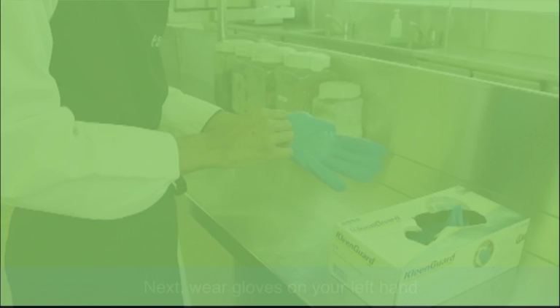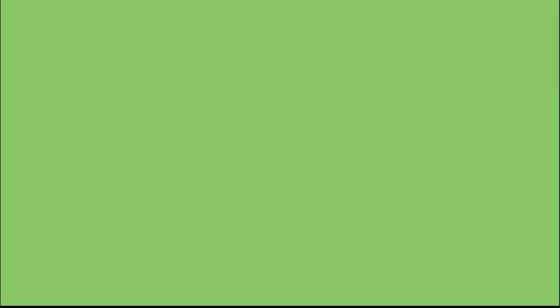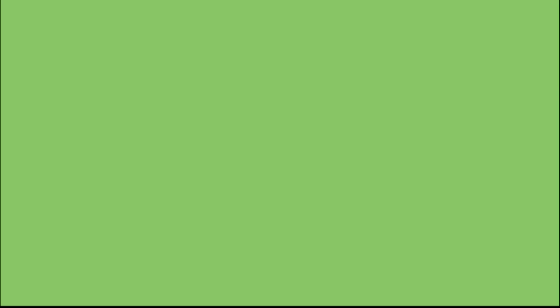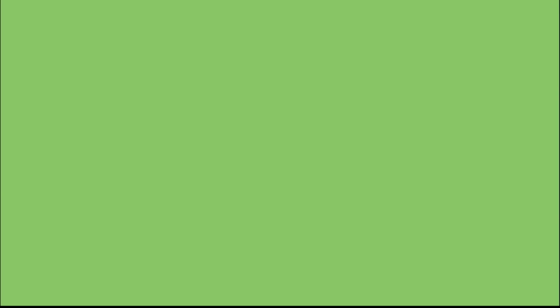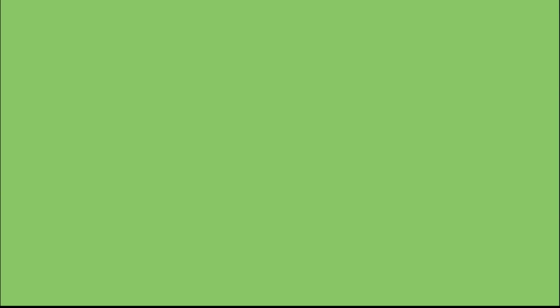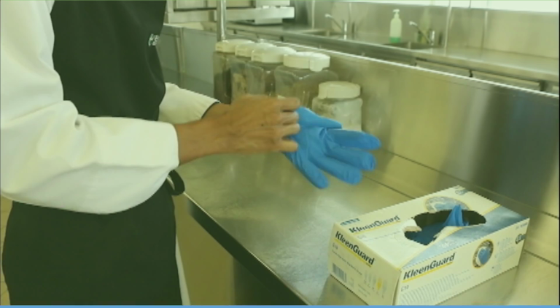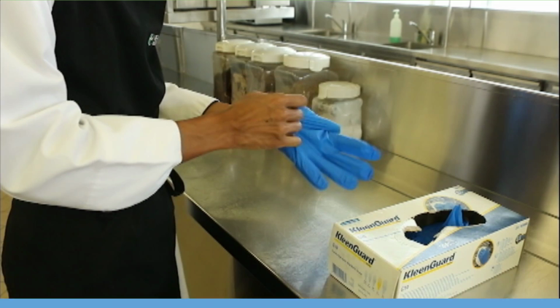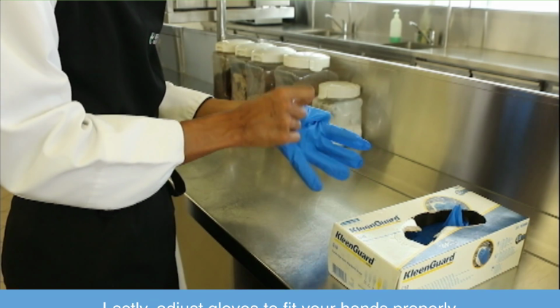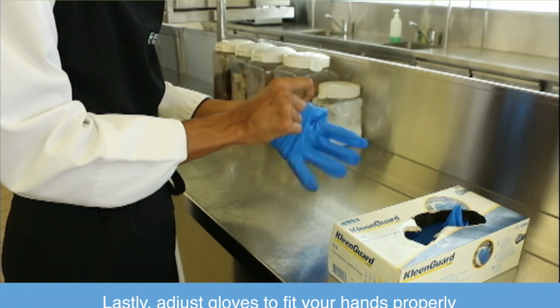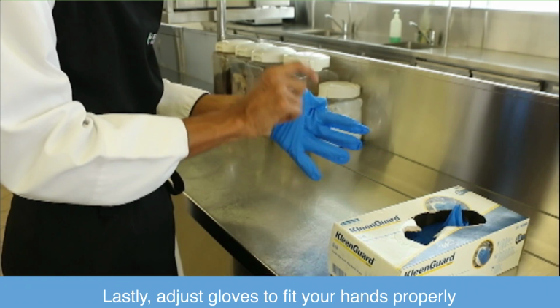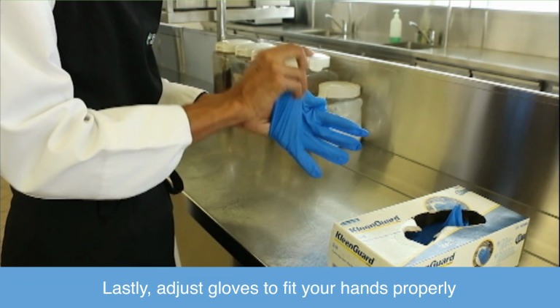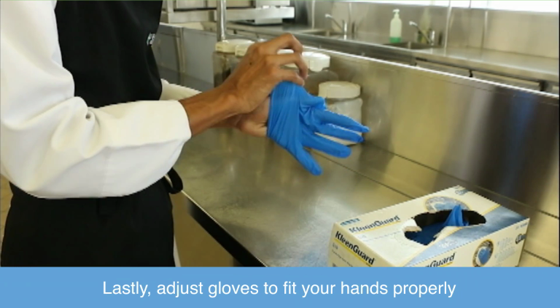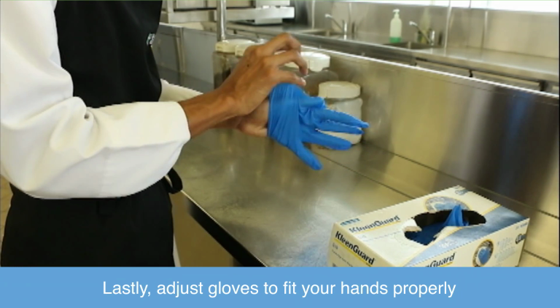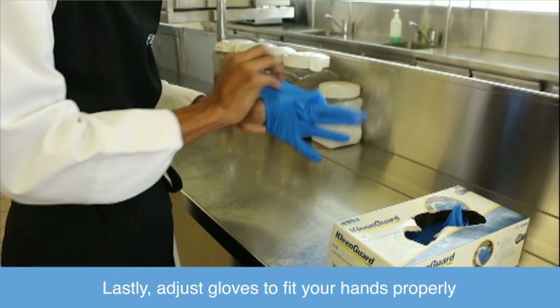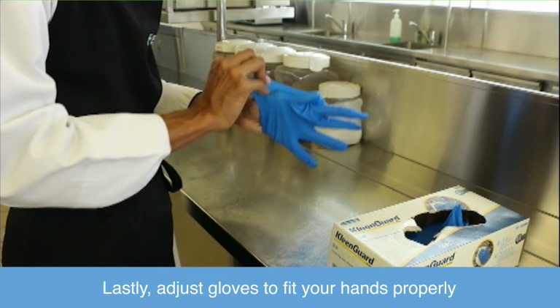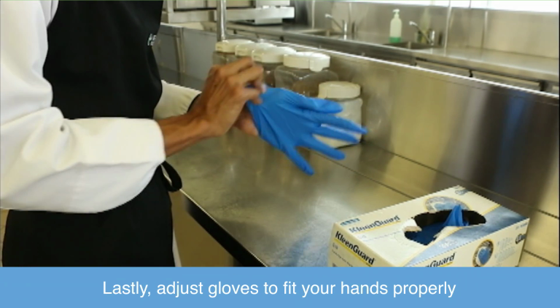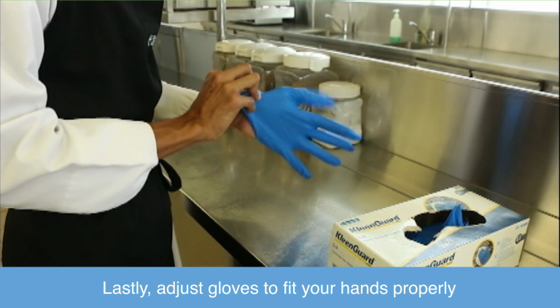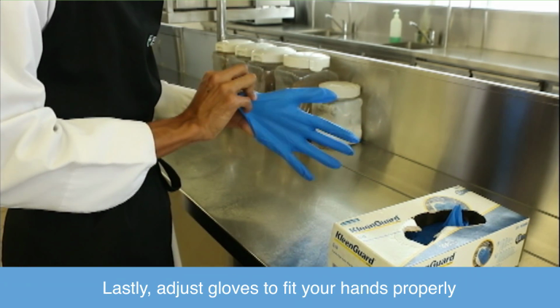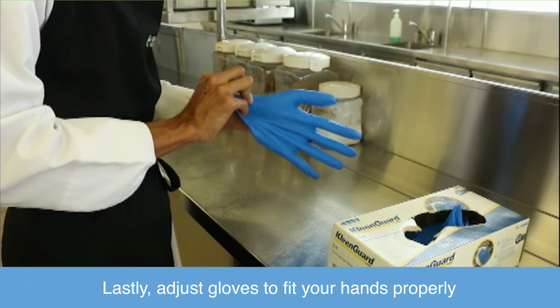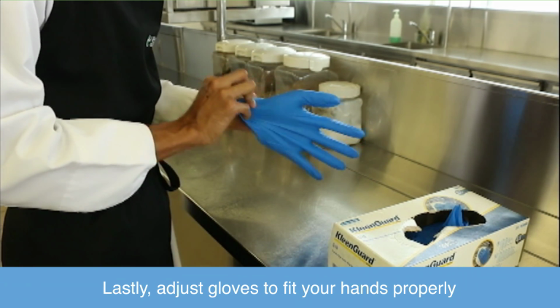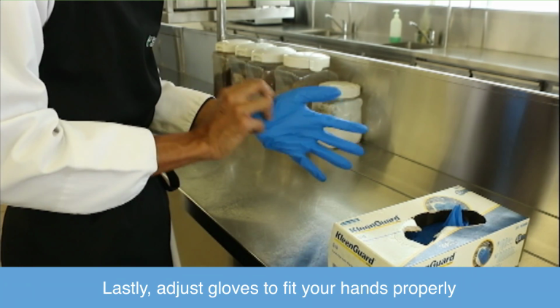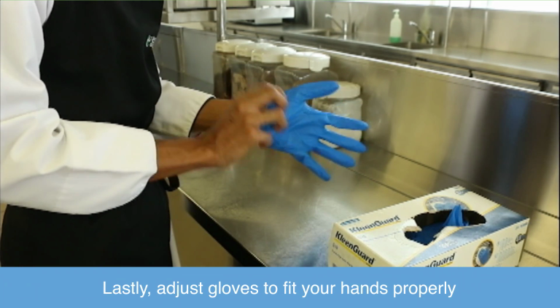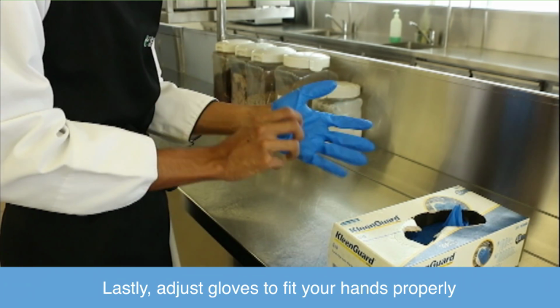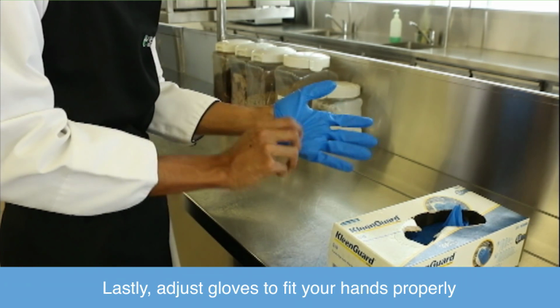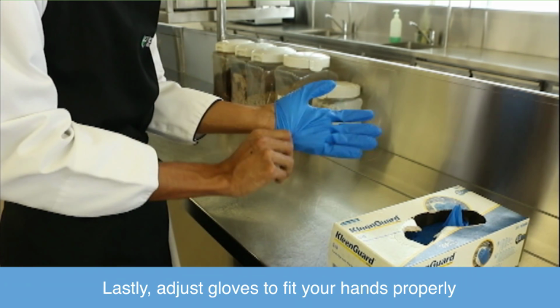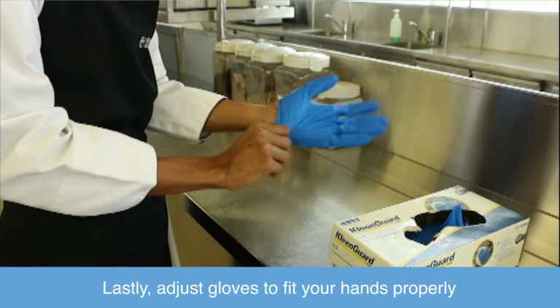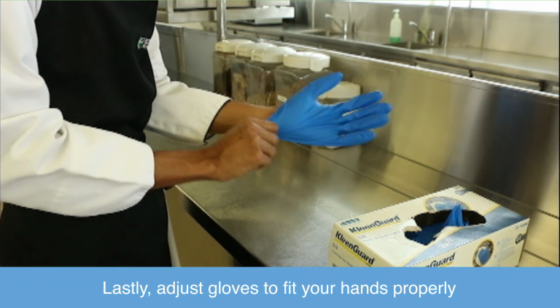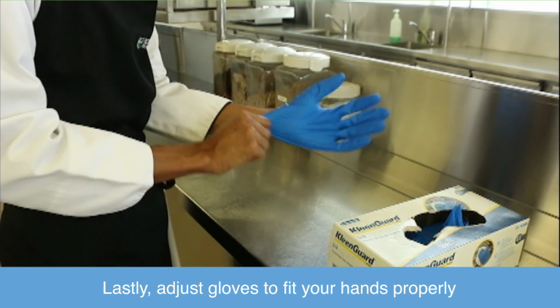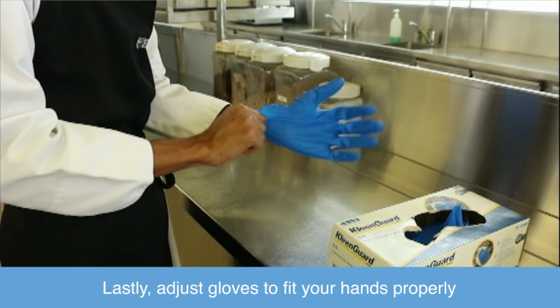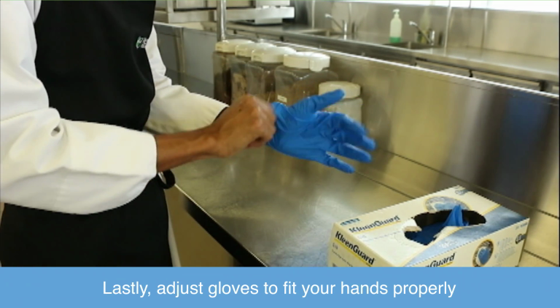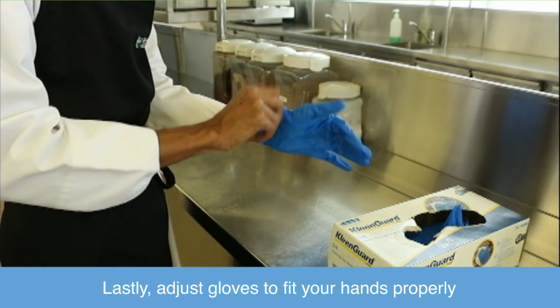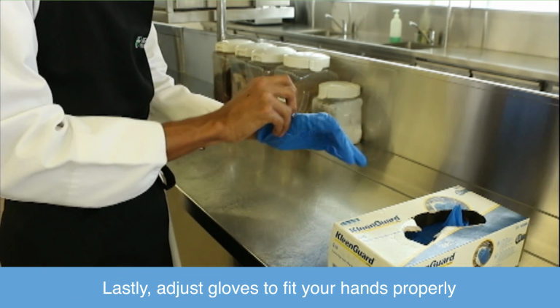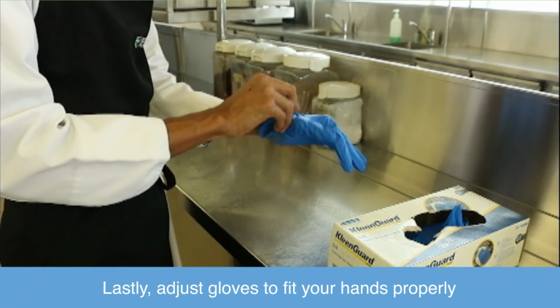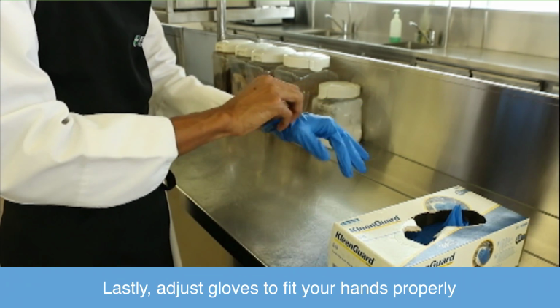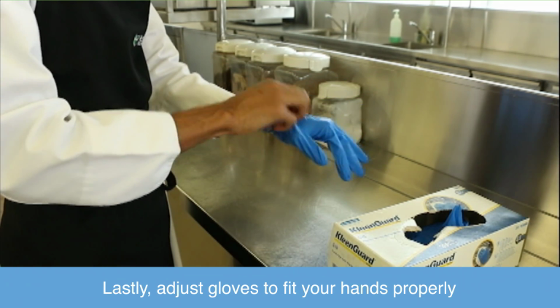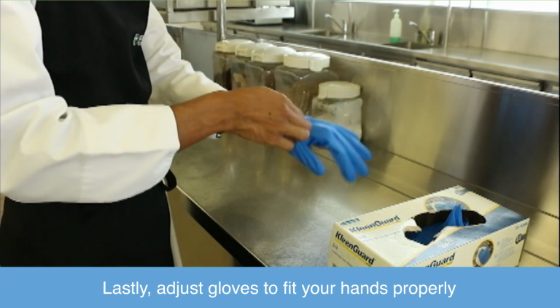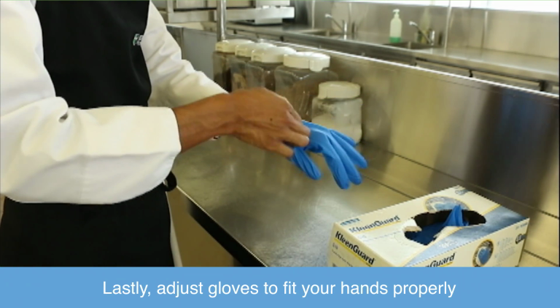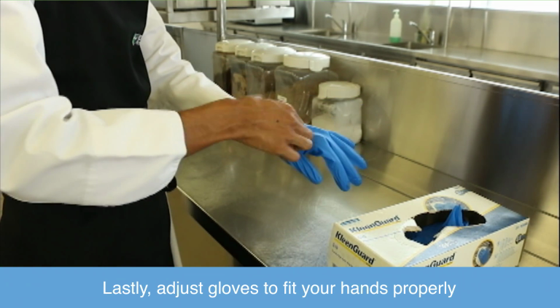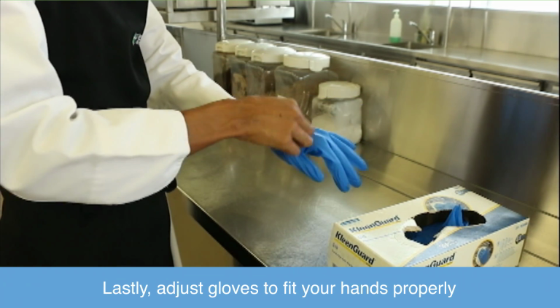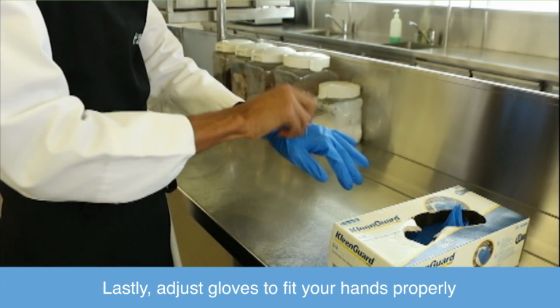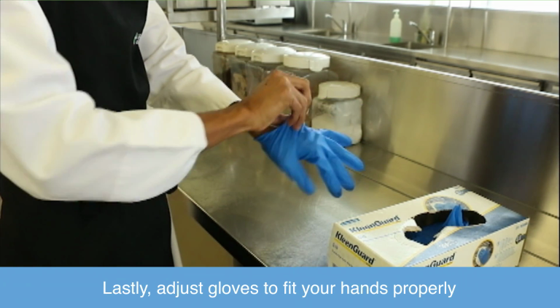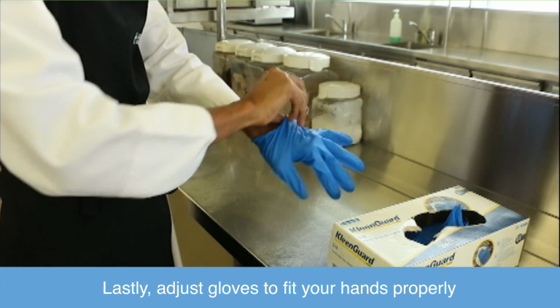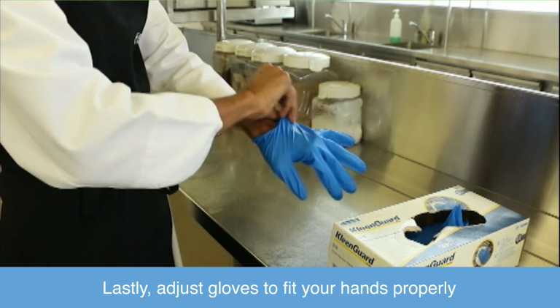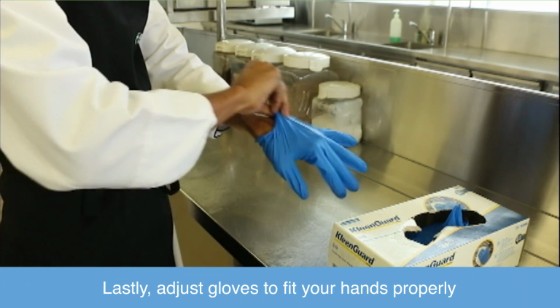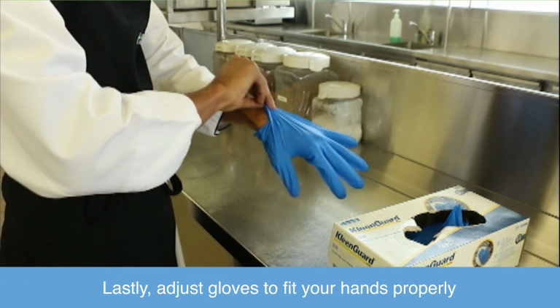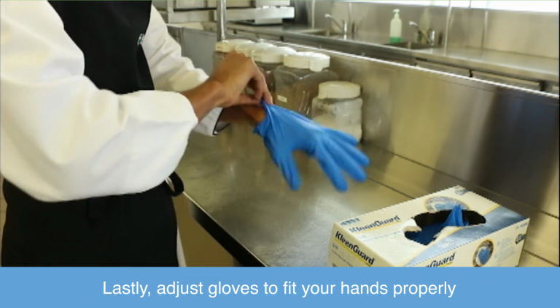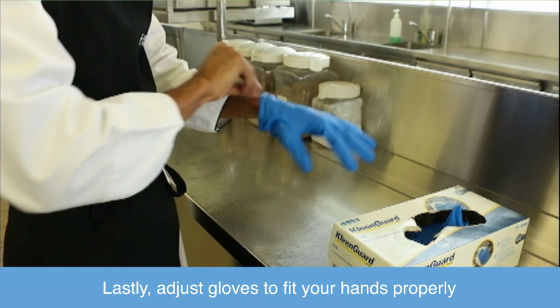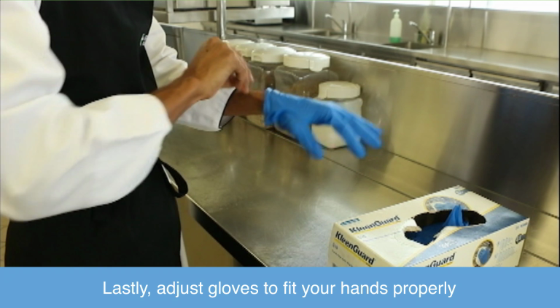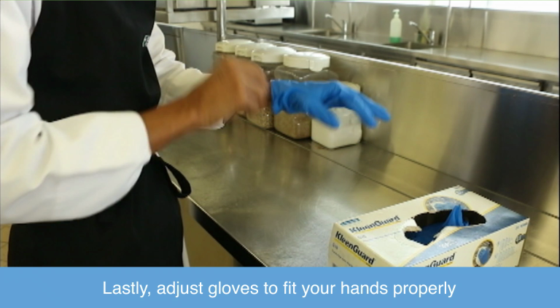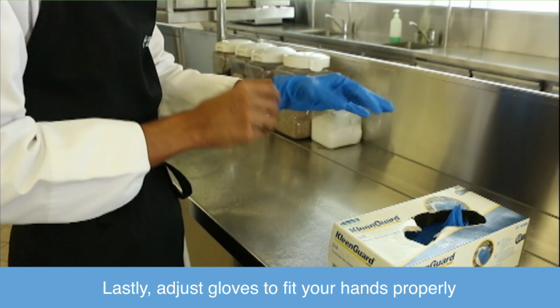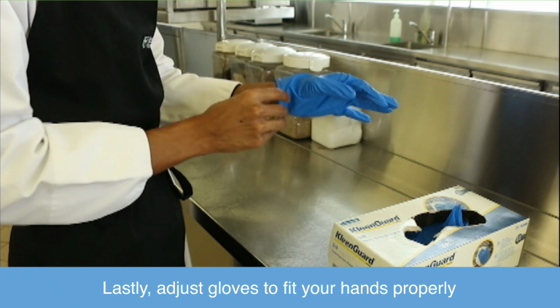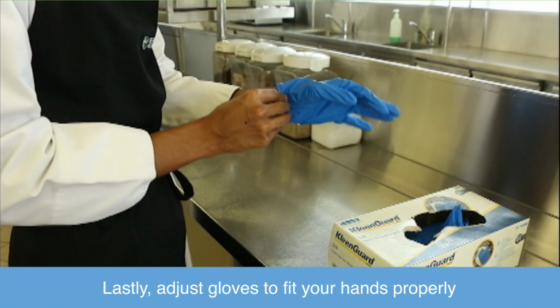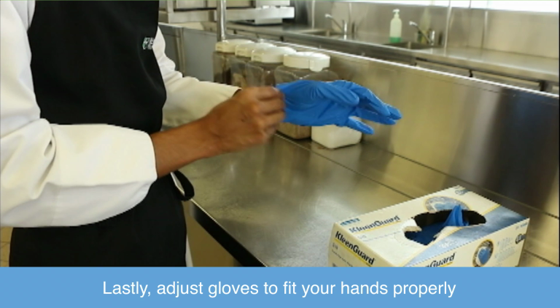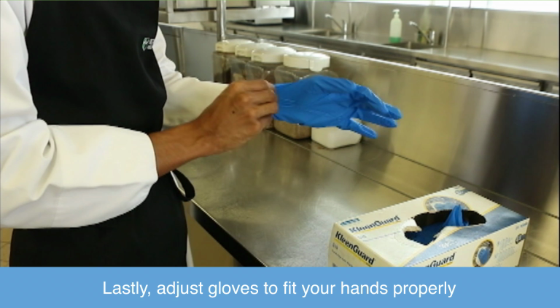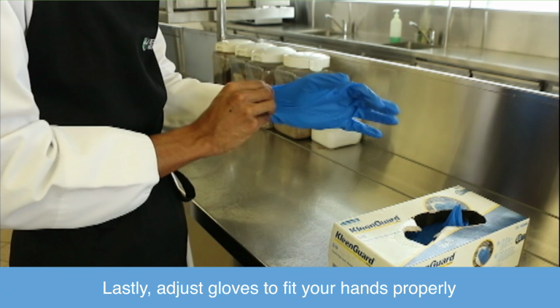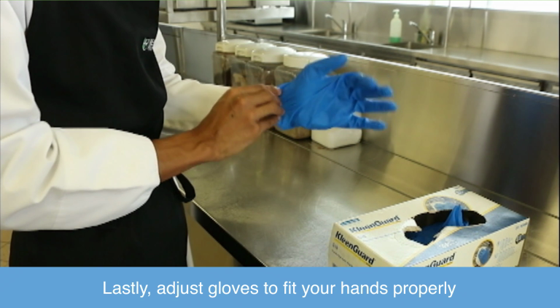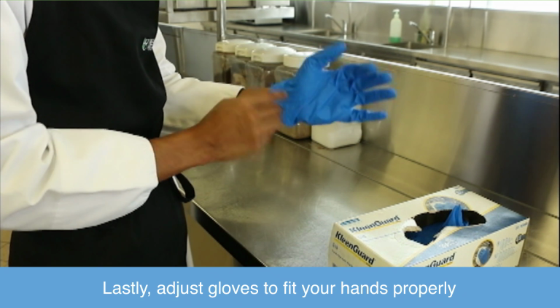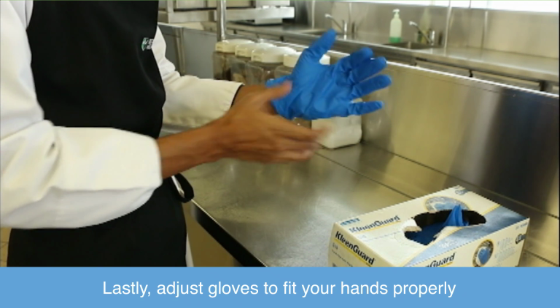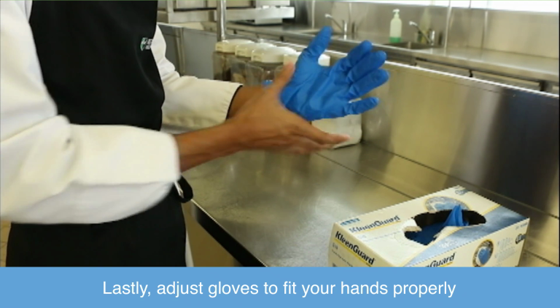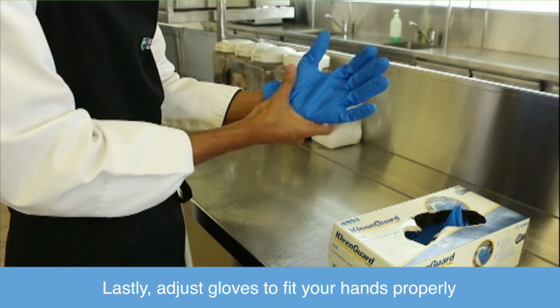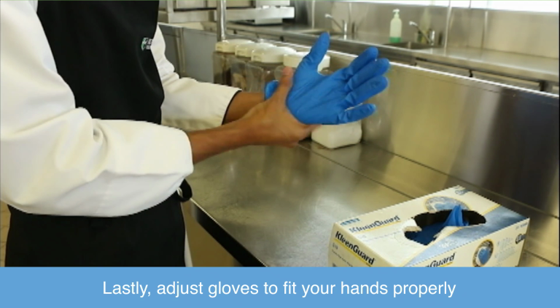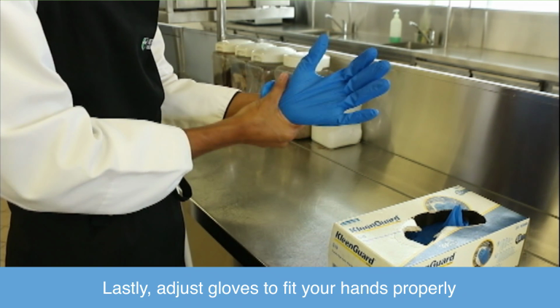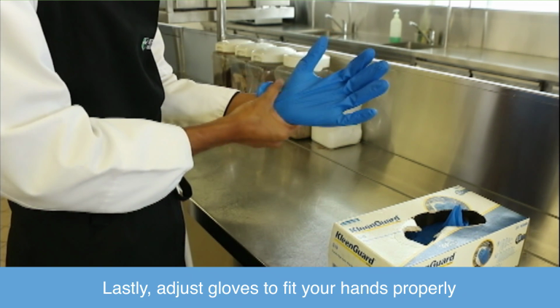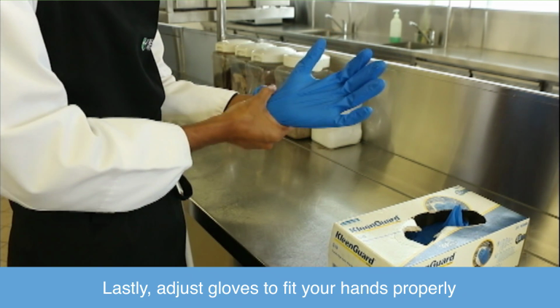Lastly, adjust gloves to fit your hands properly.